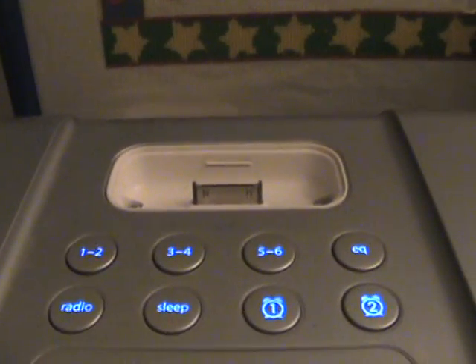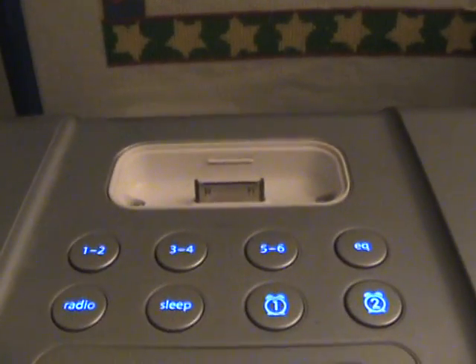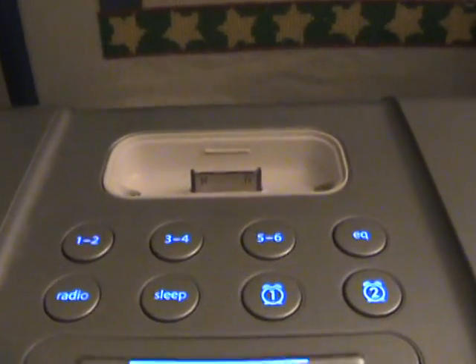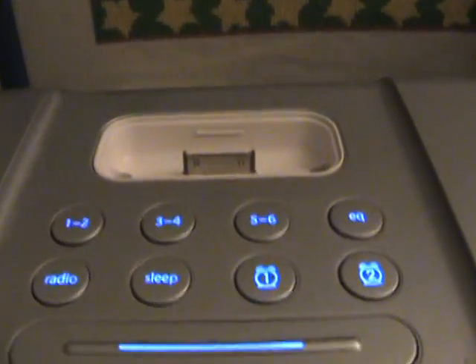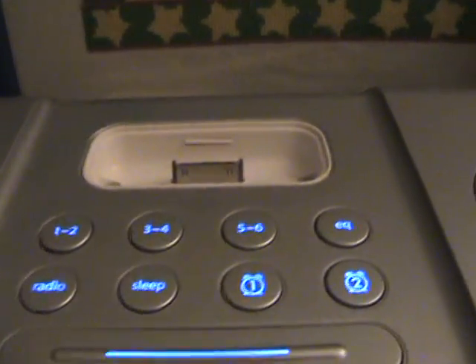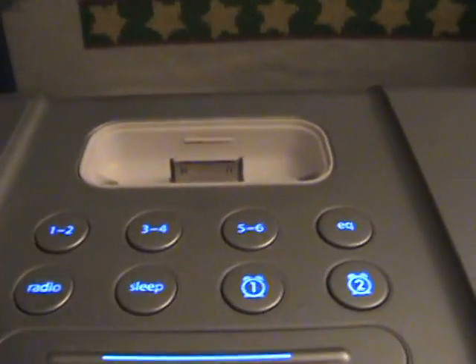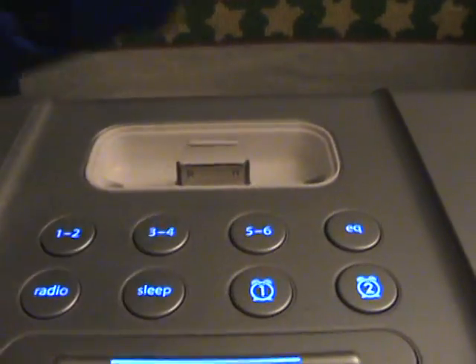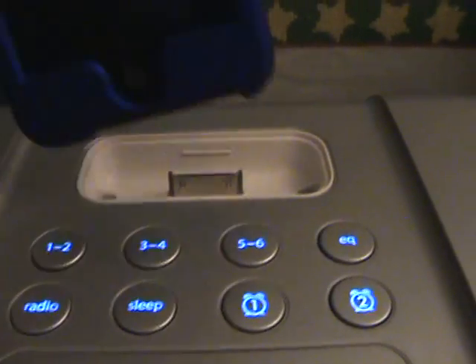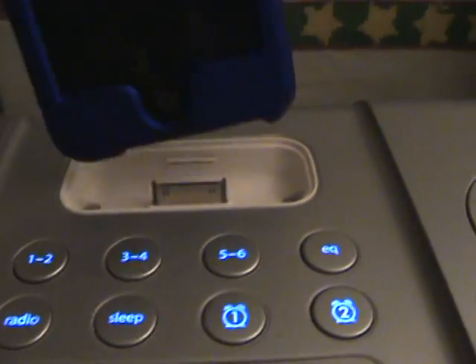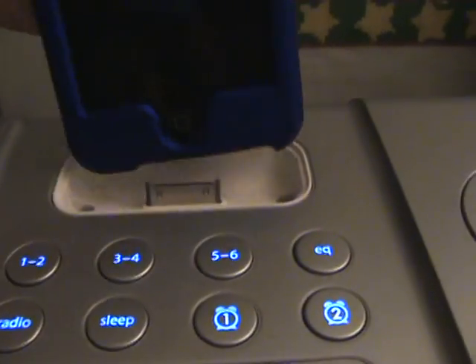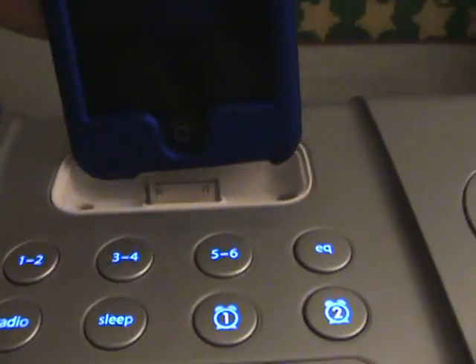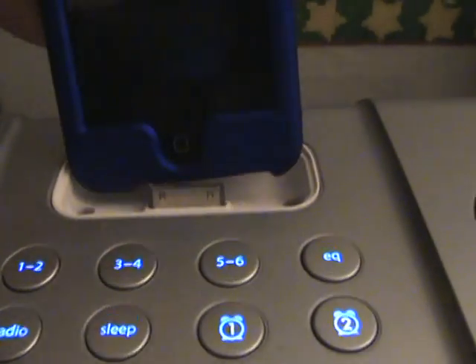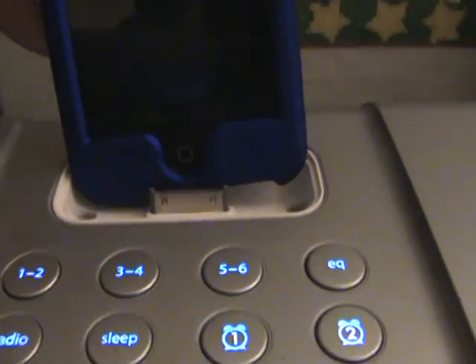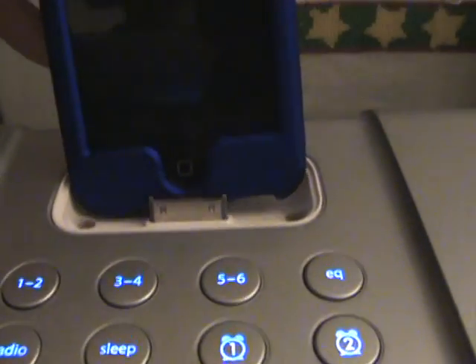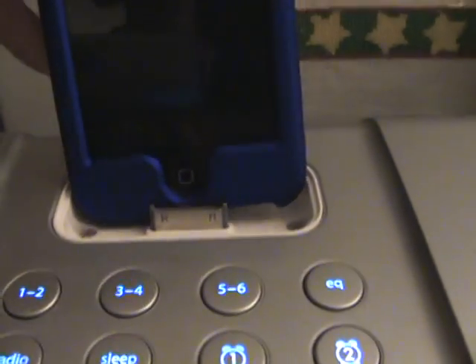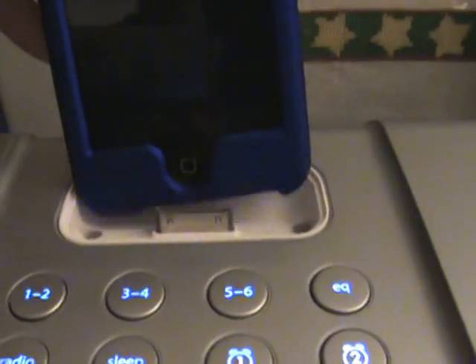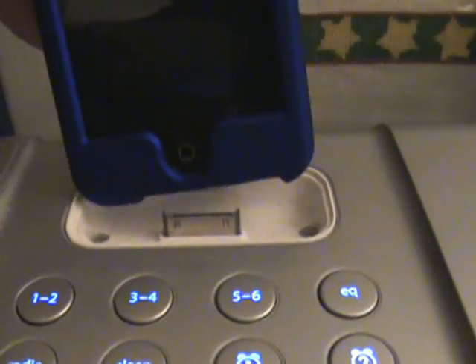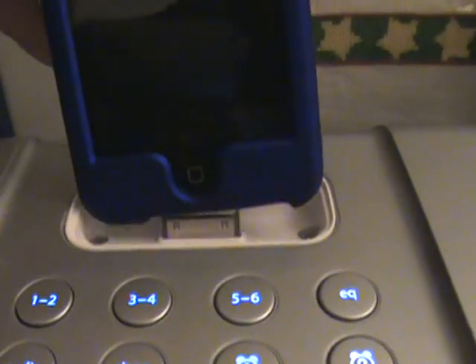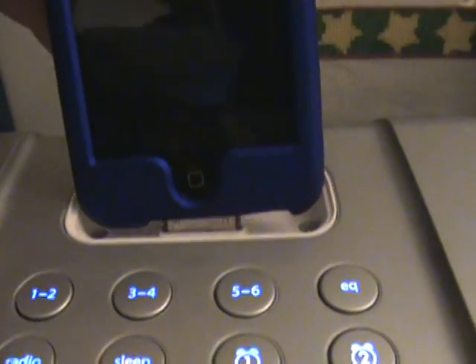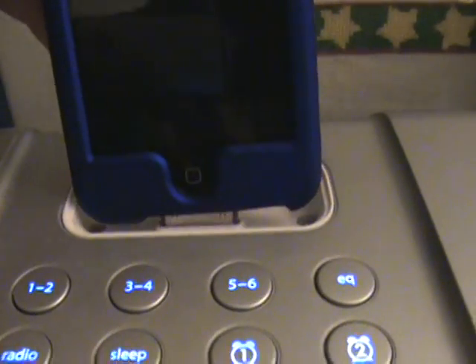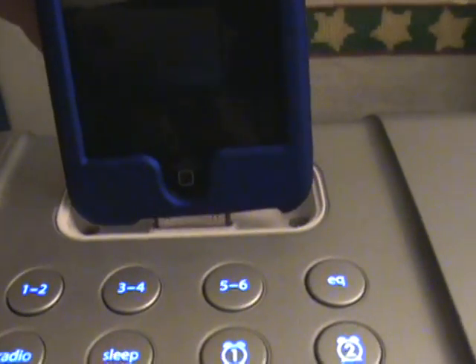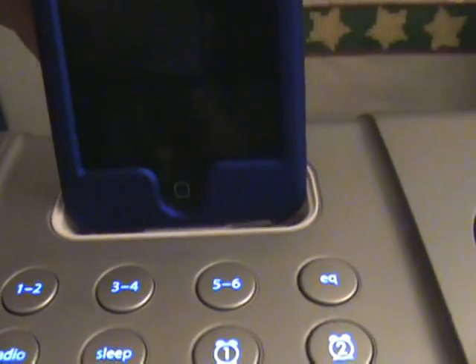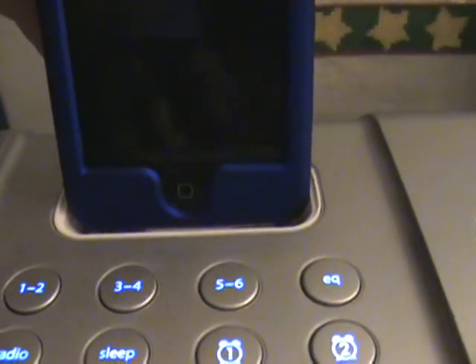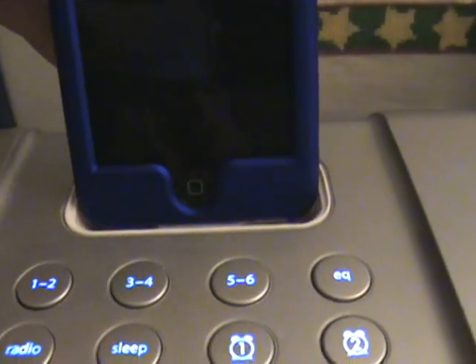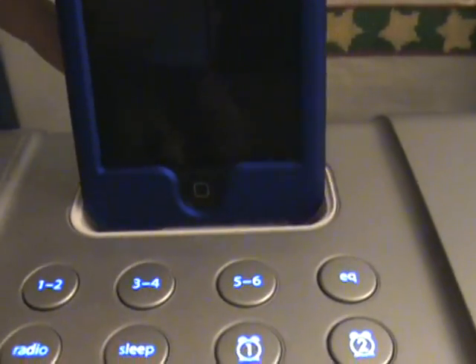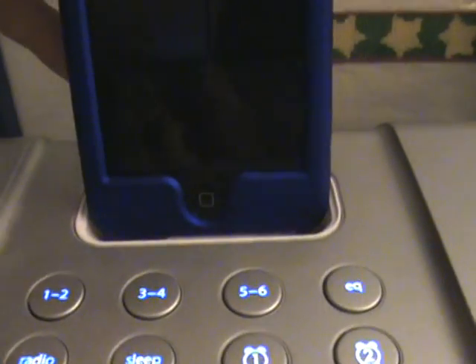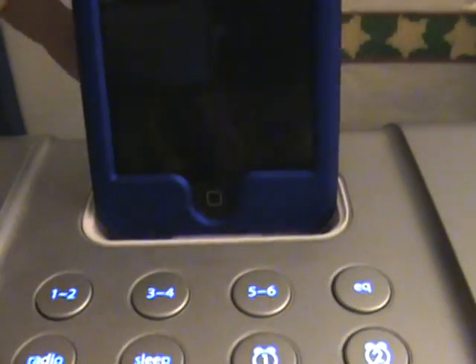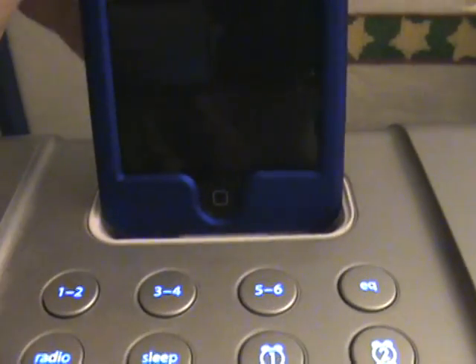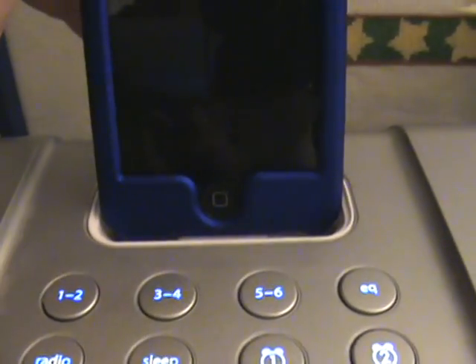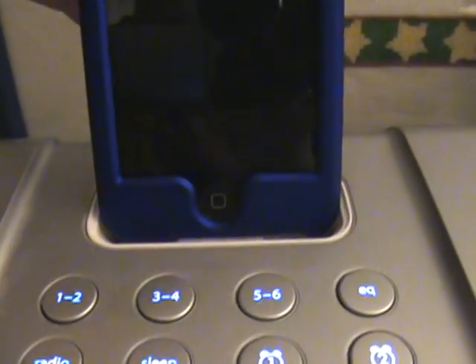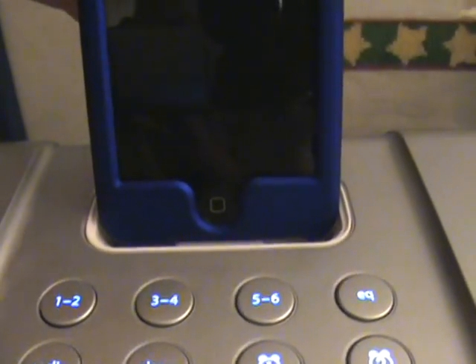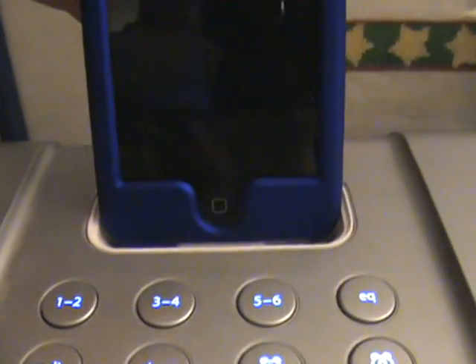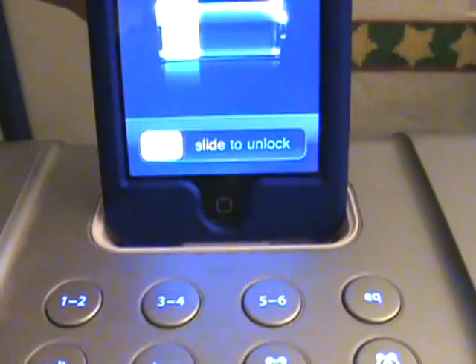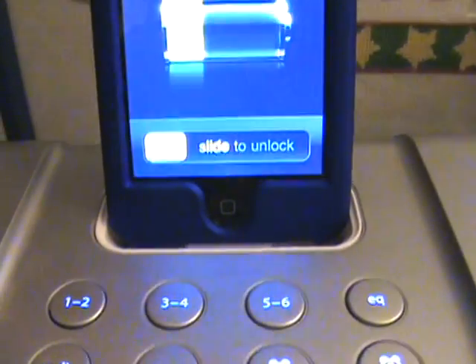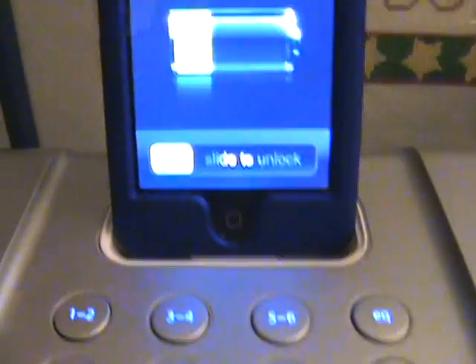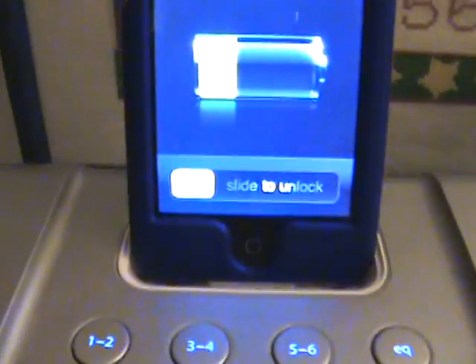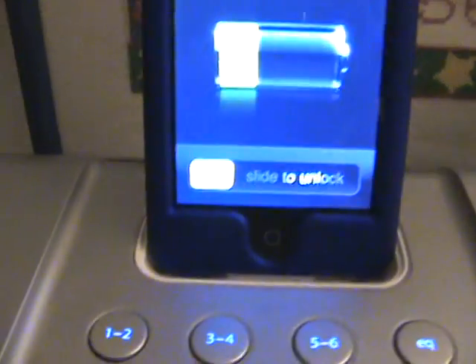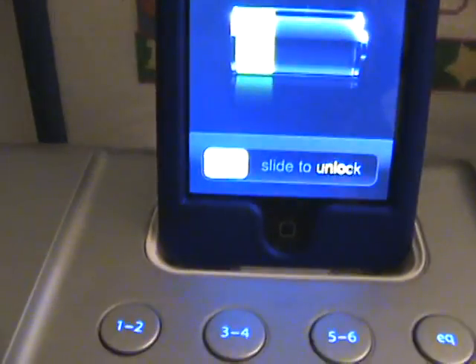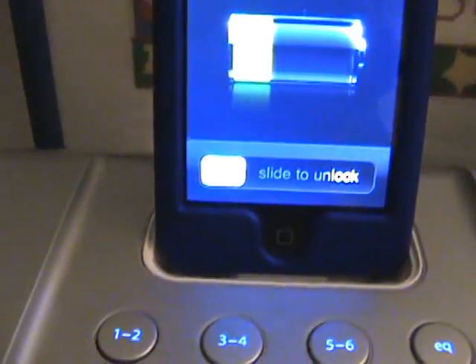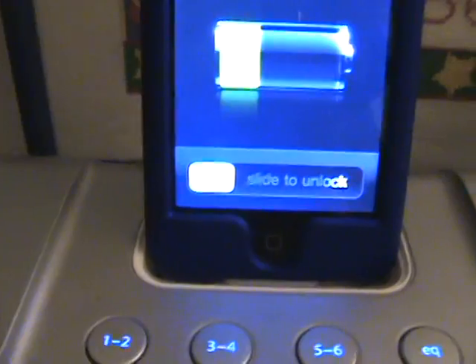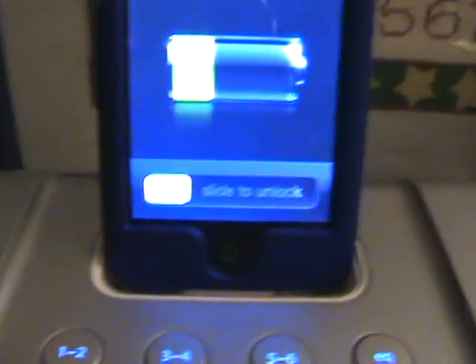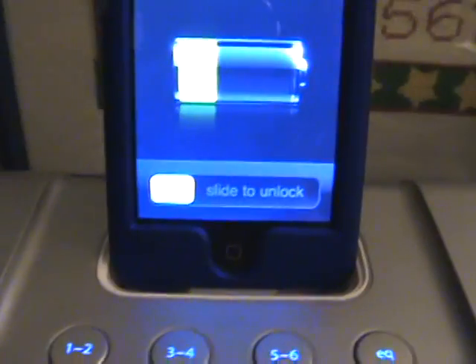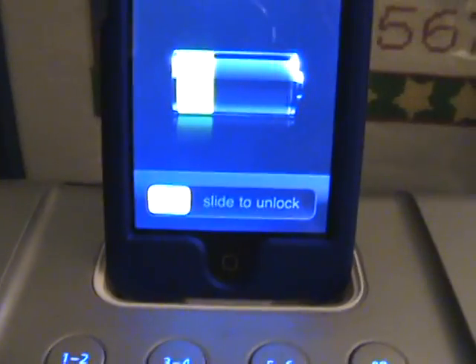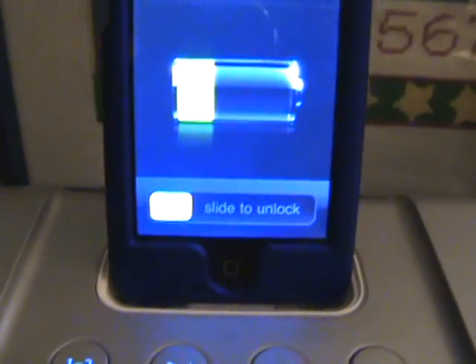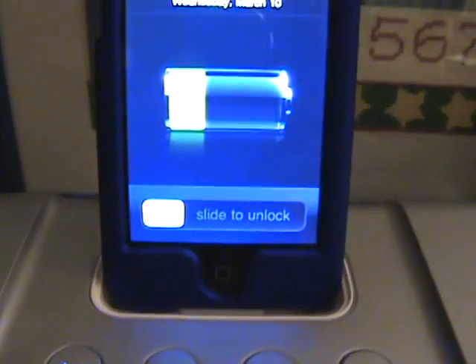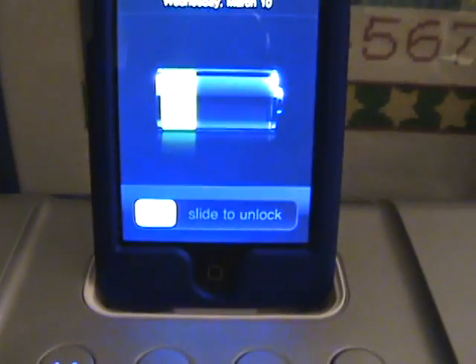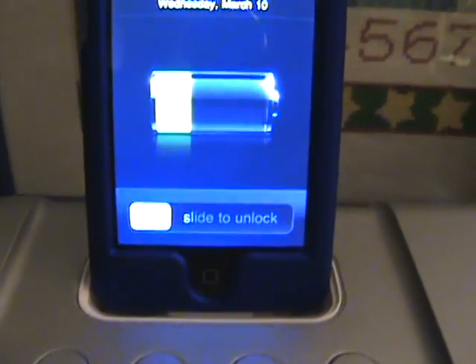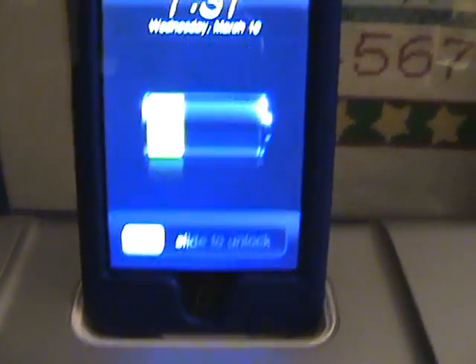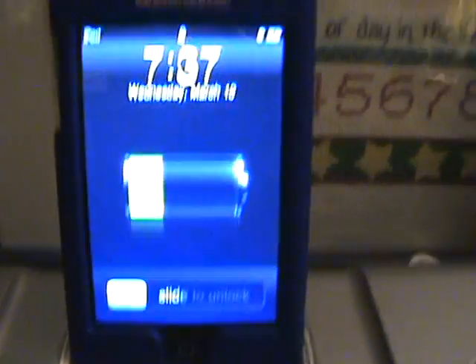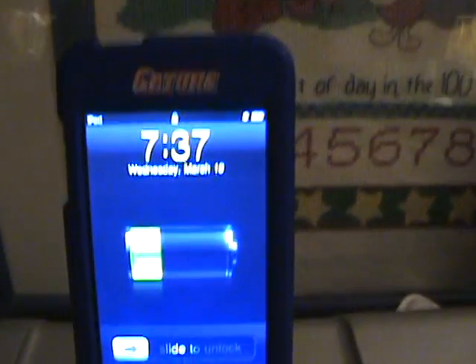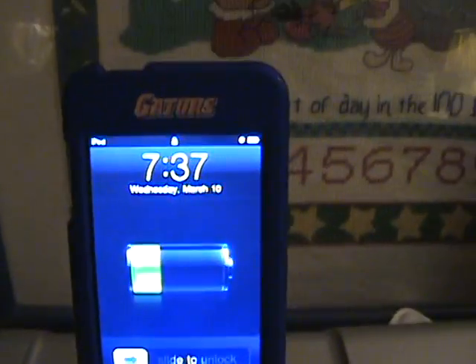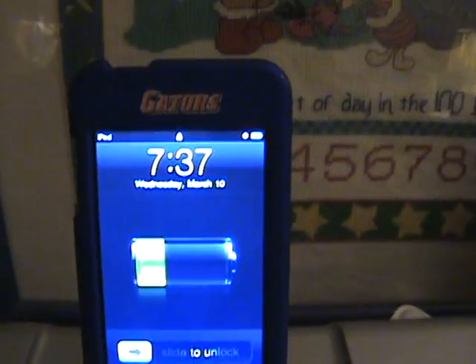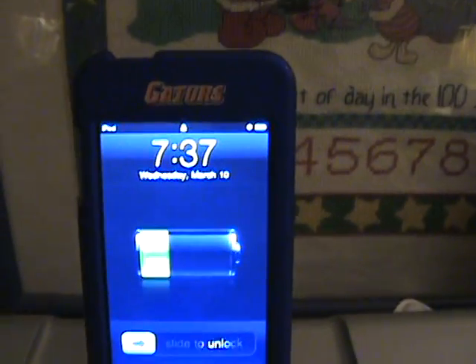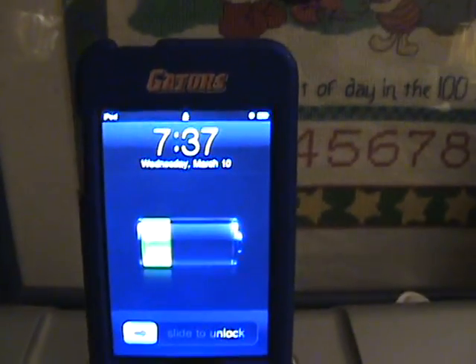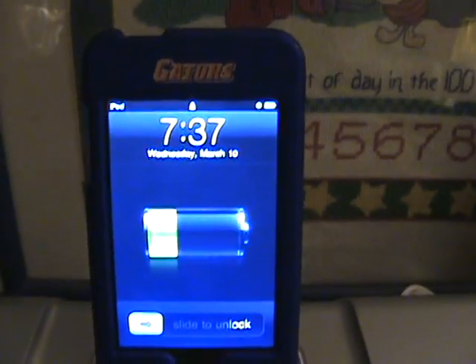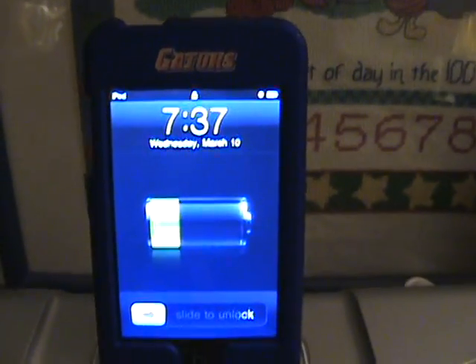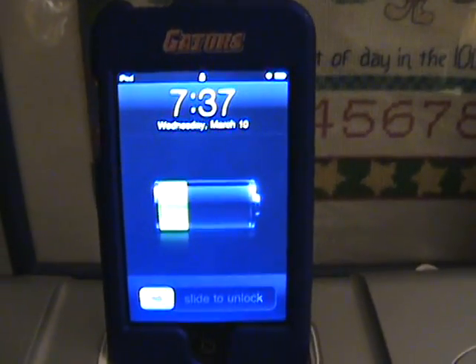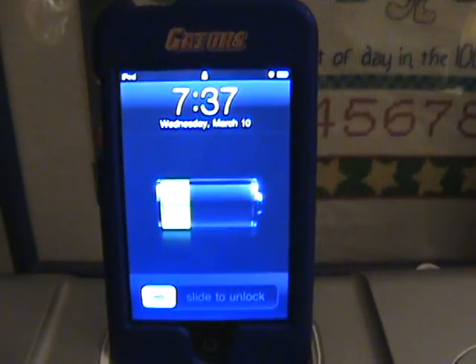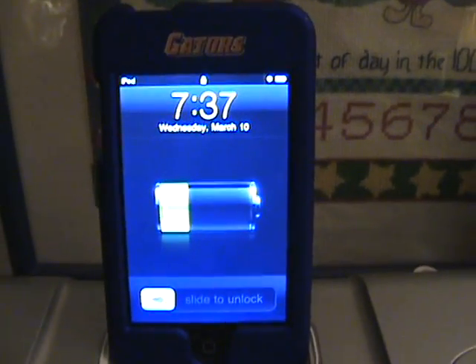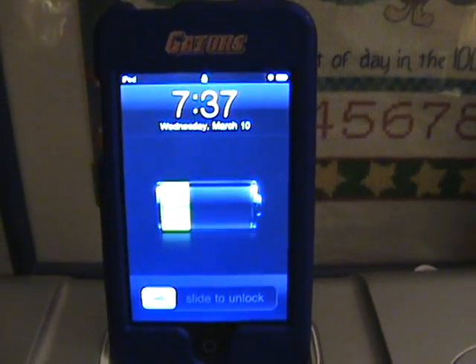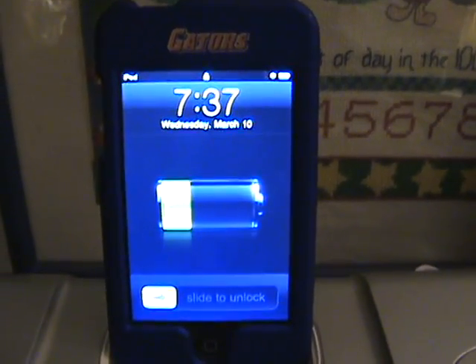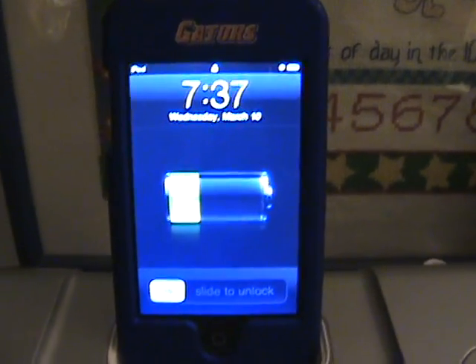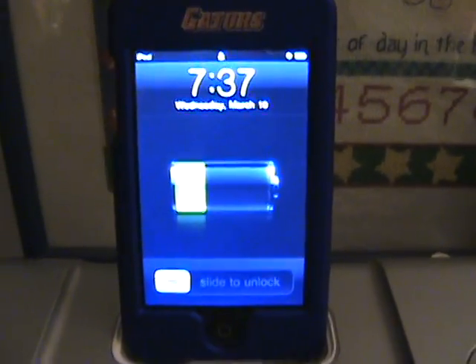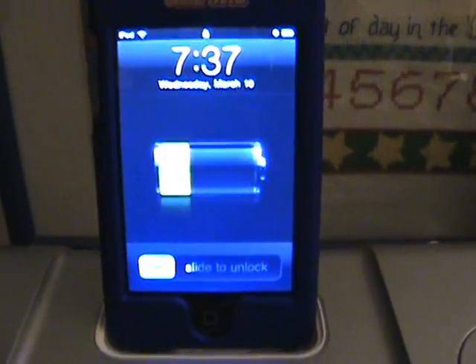Basically what I do is, since this case is so hard to take off, I put it in there like that, and there it is, it's charging.